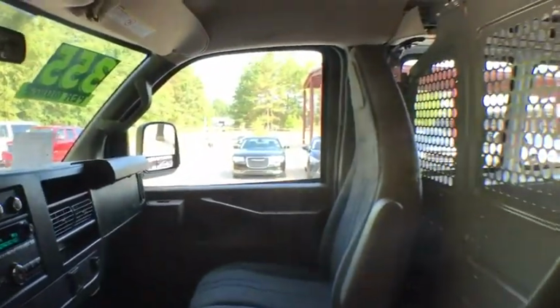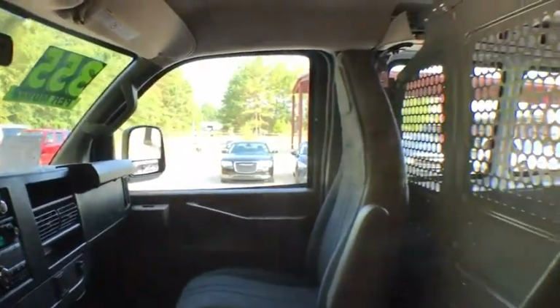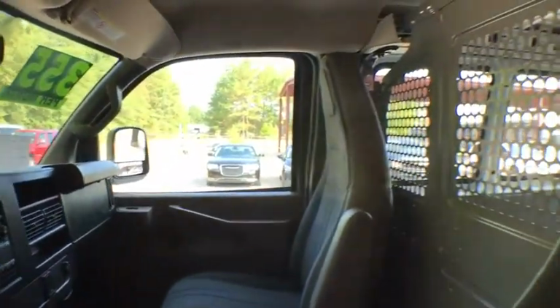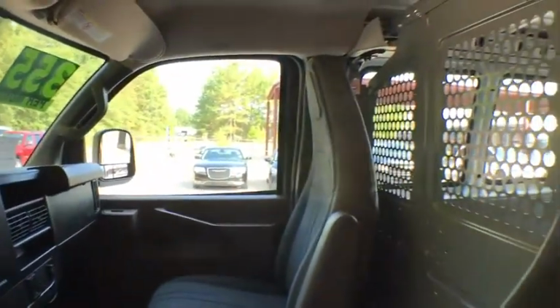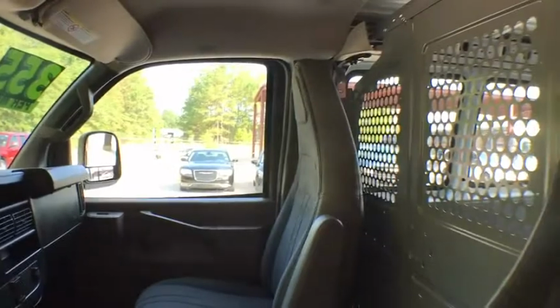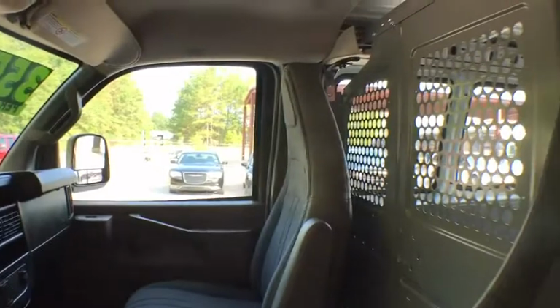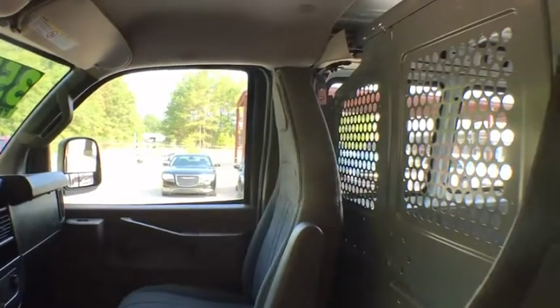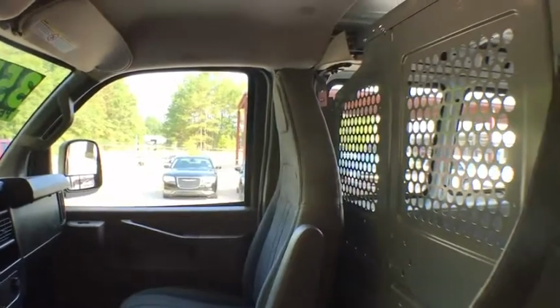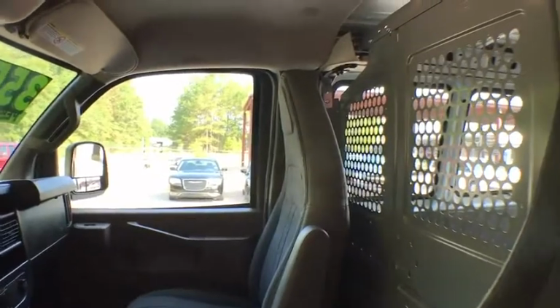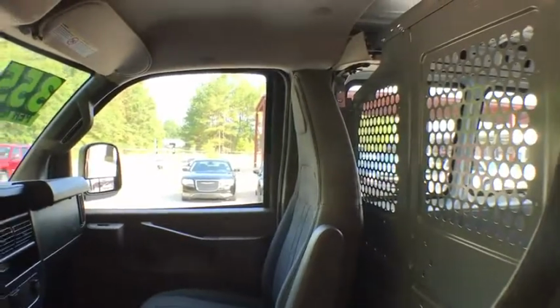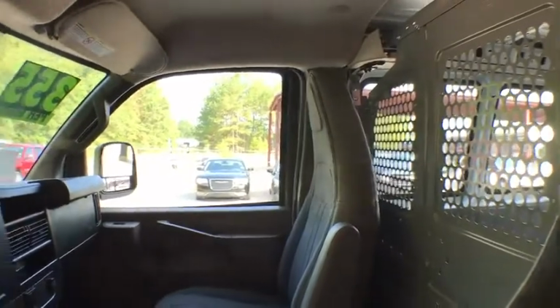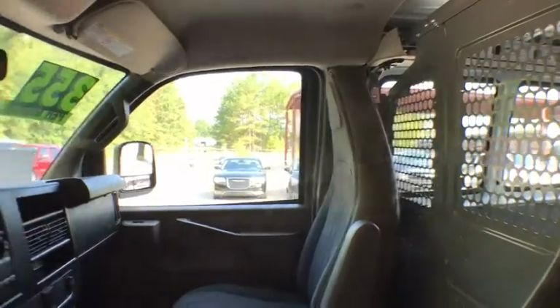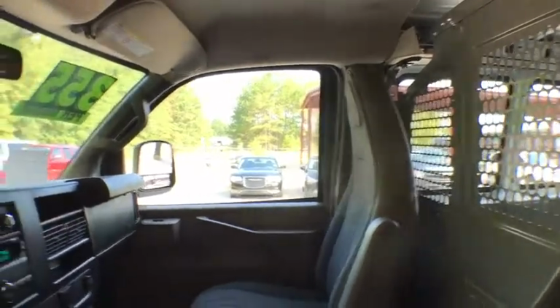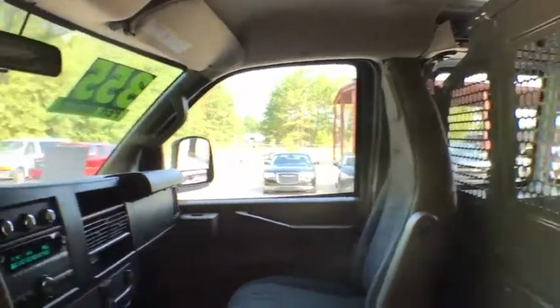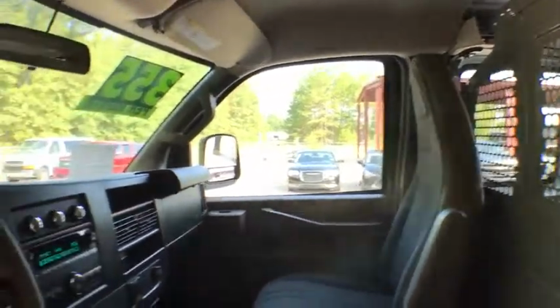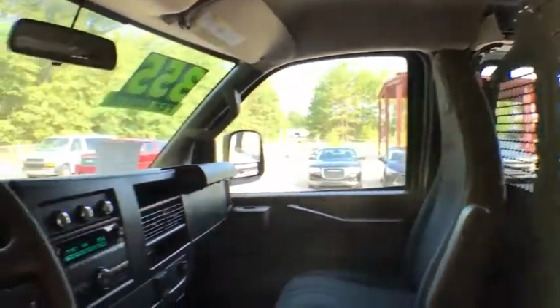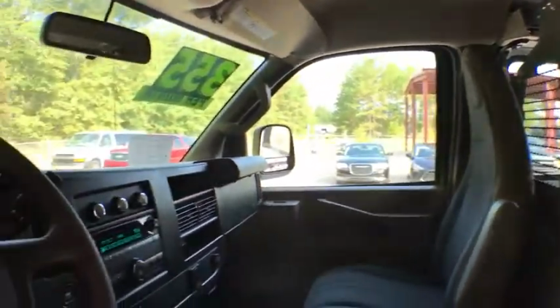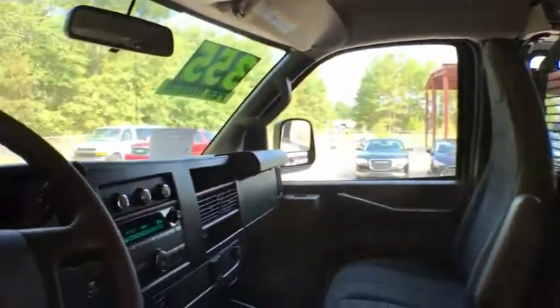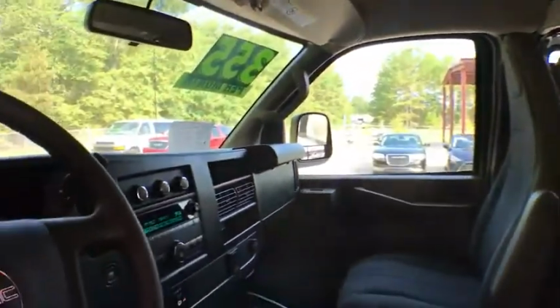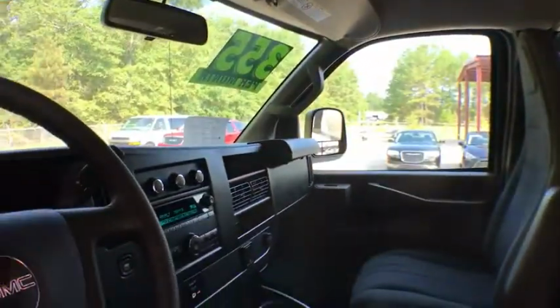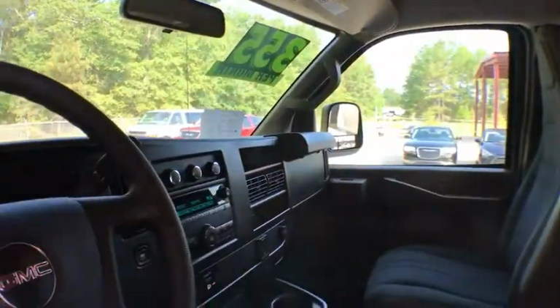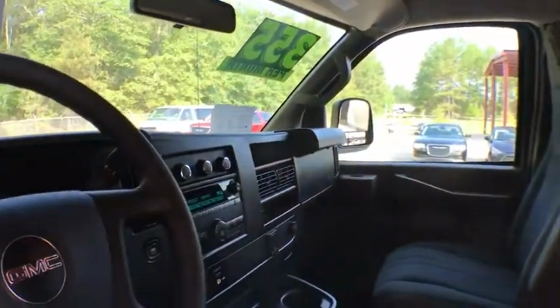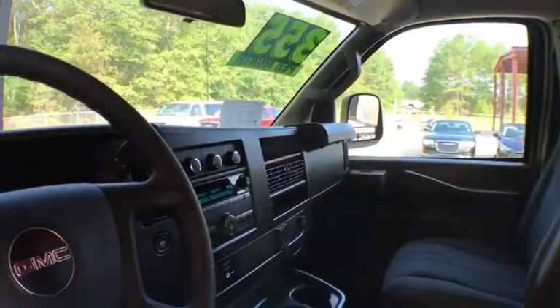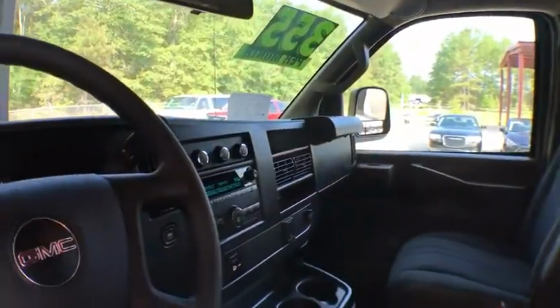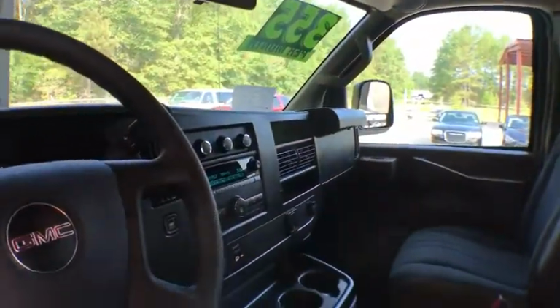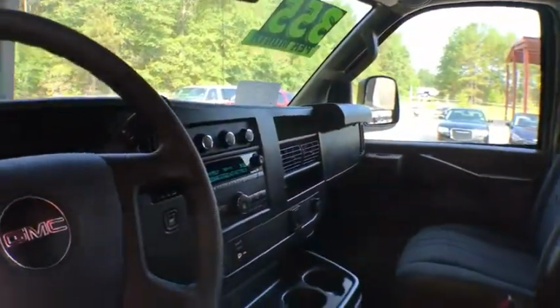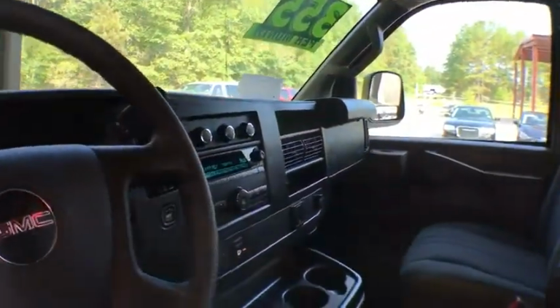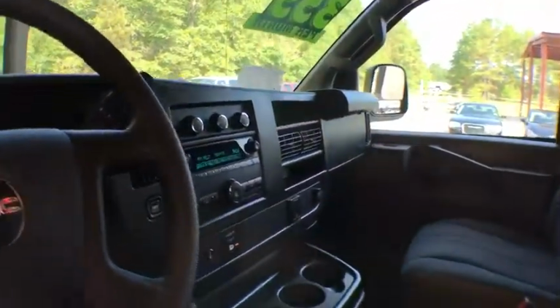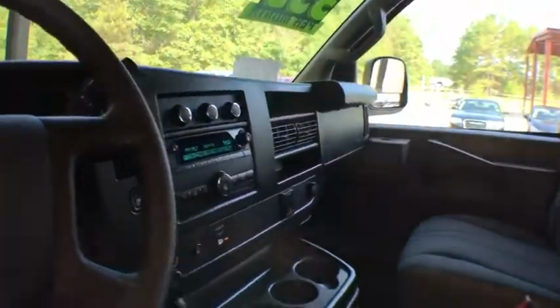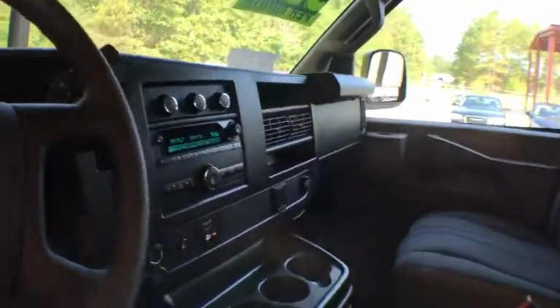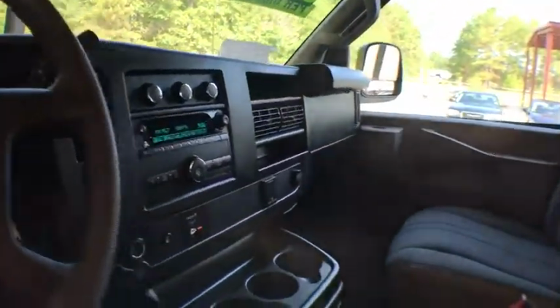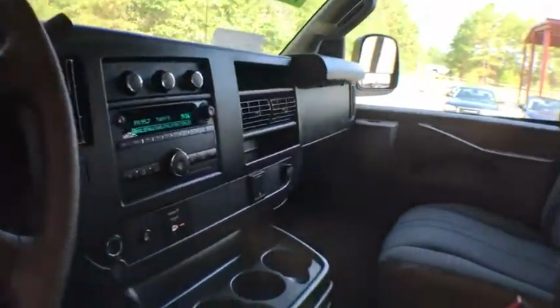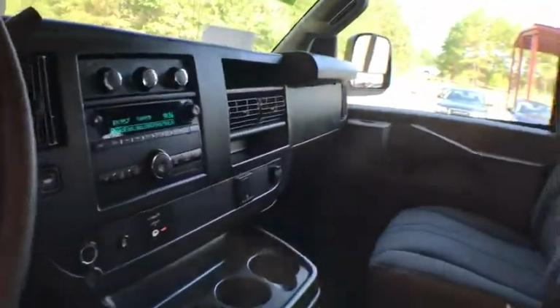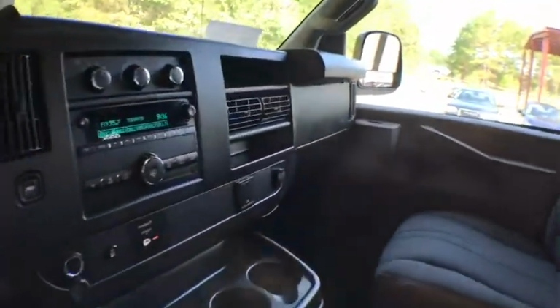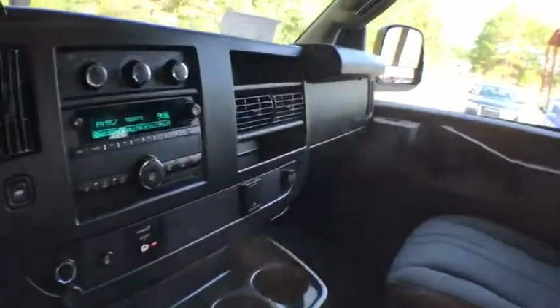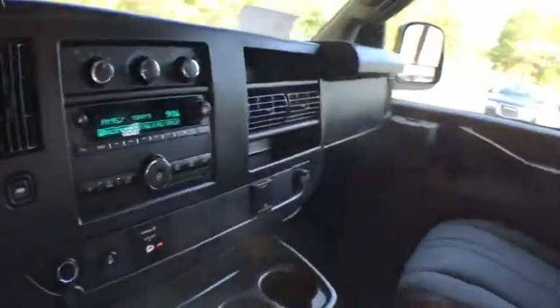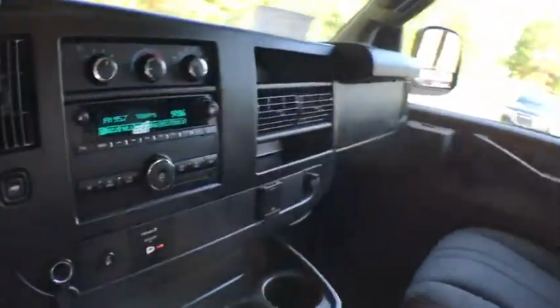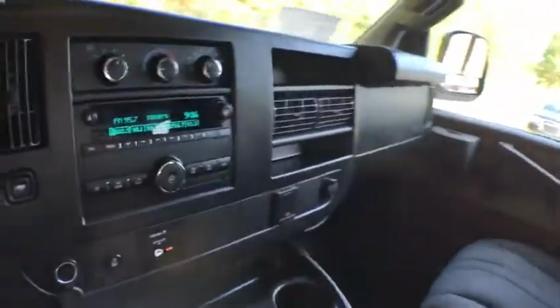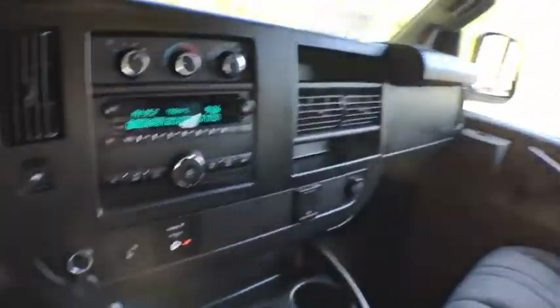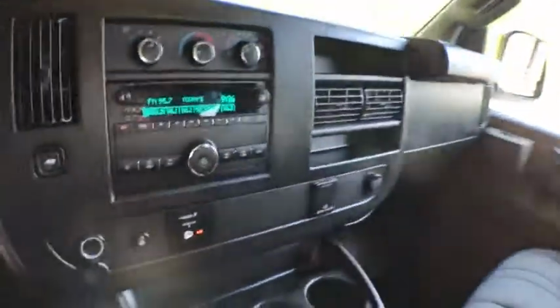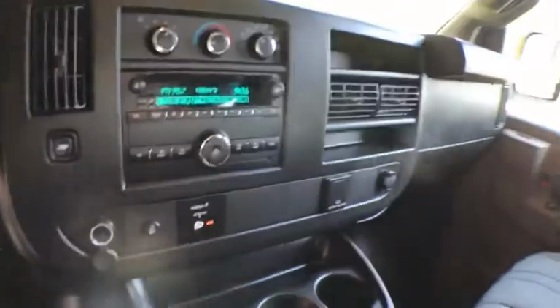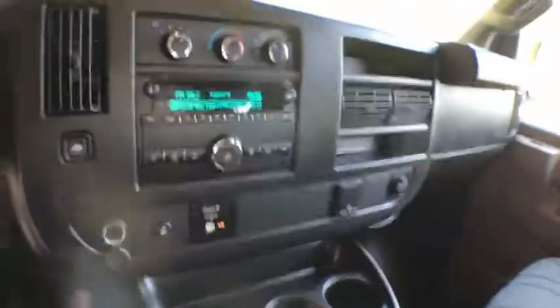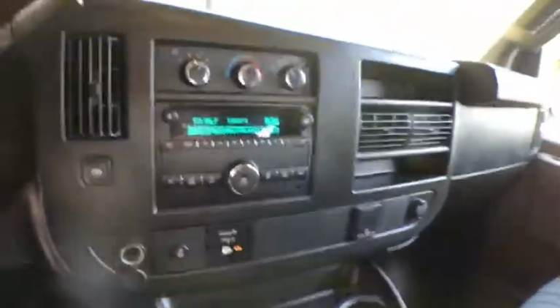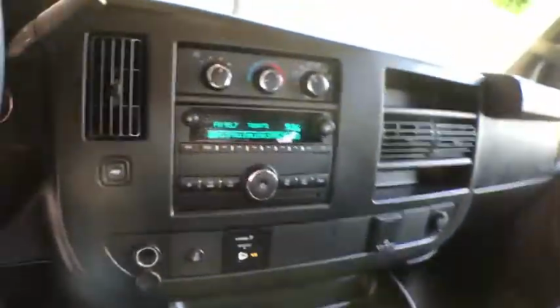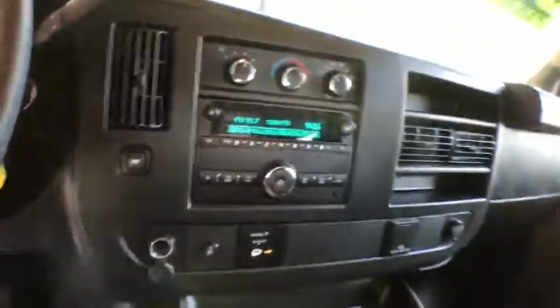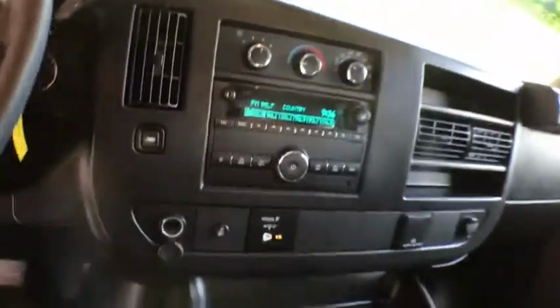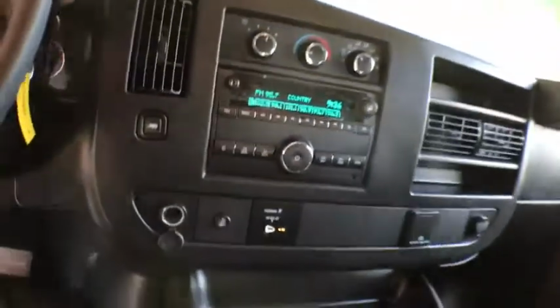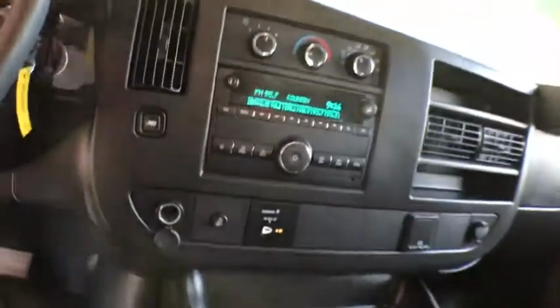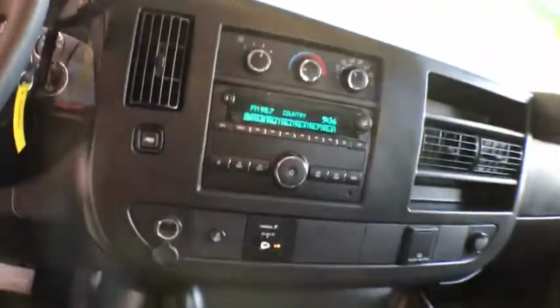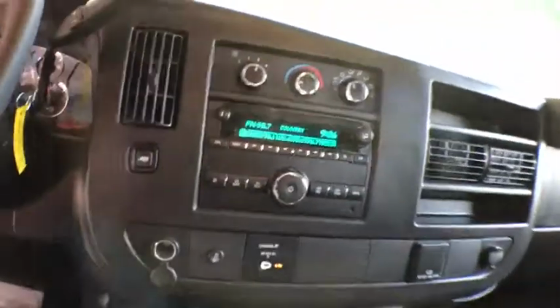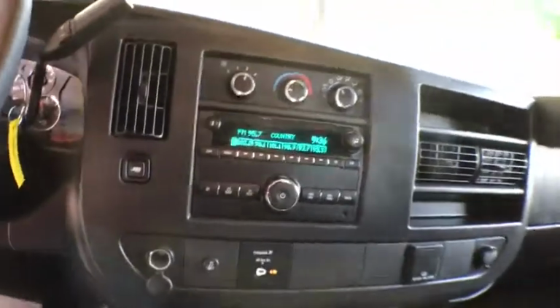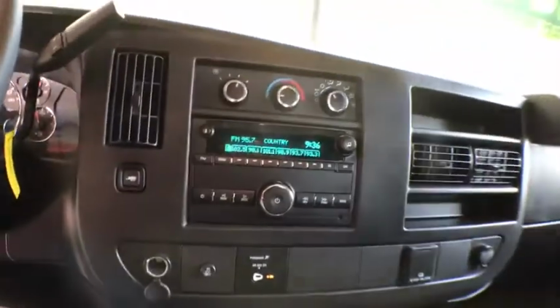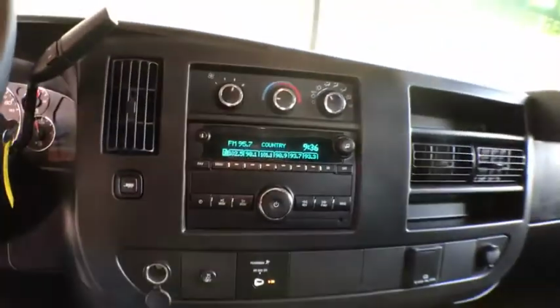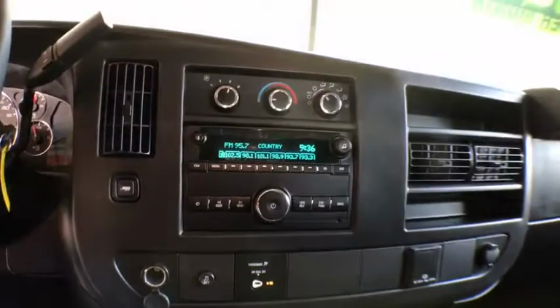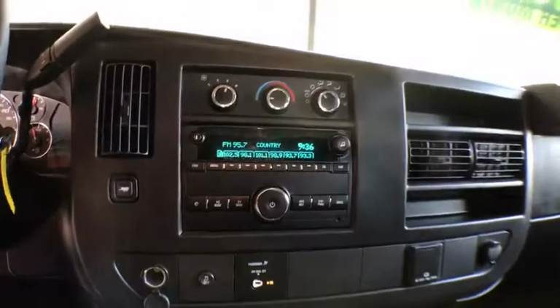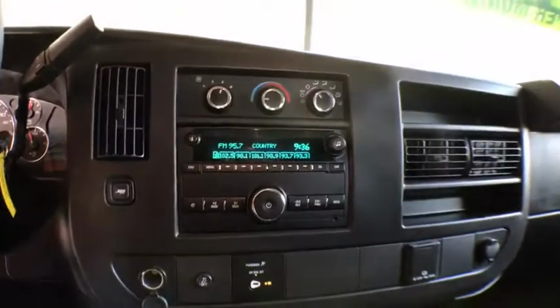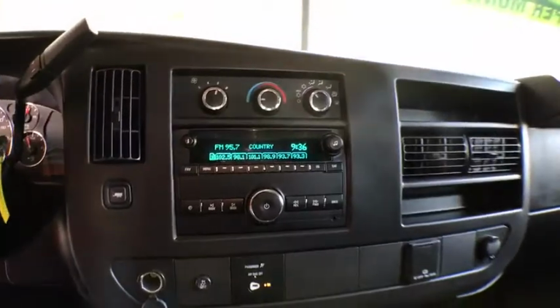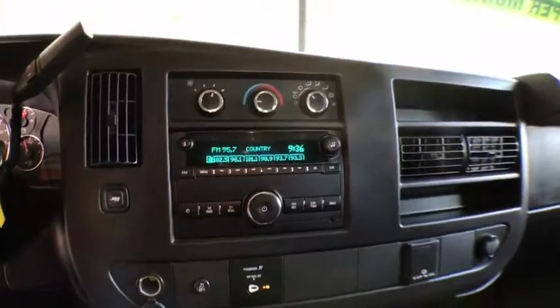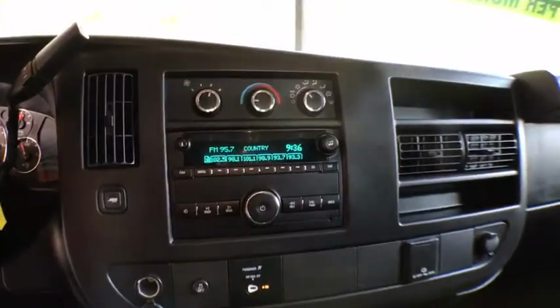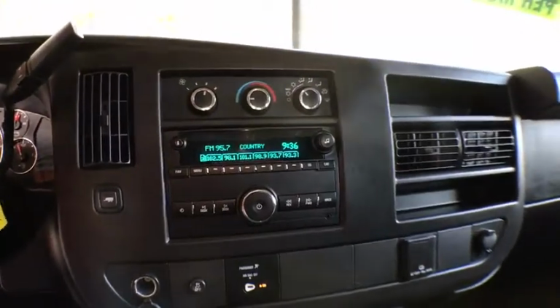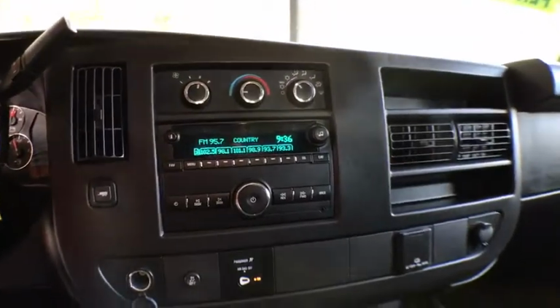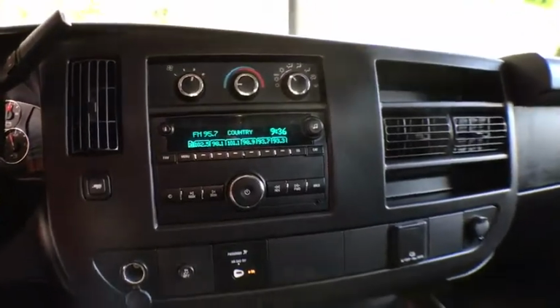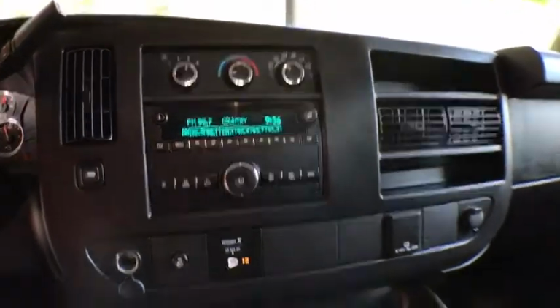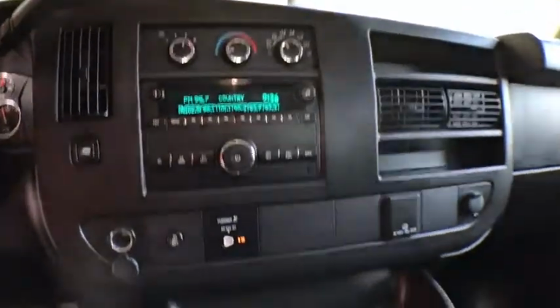Tire pressure monitoring system. This isn't just a vehicle — it's an experience. So stop in for a test drive today.